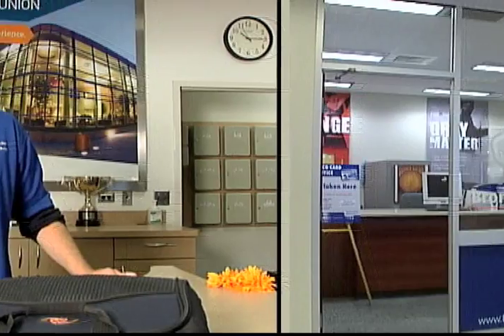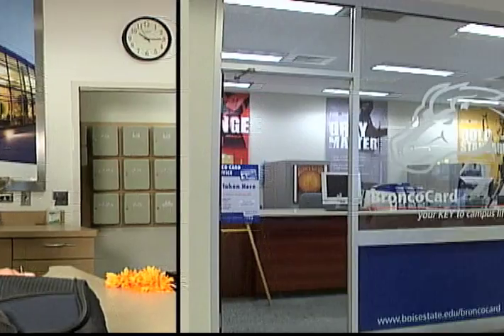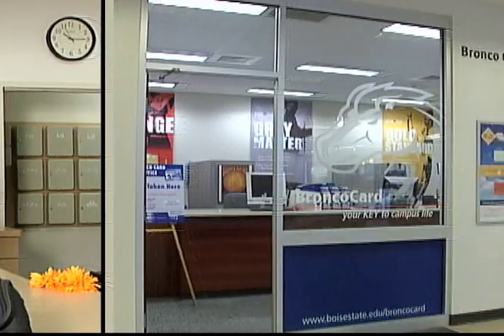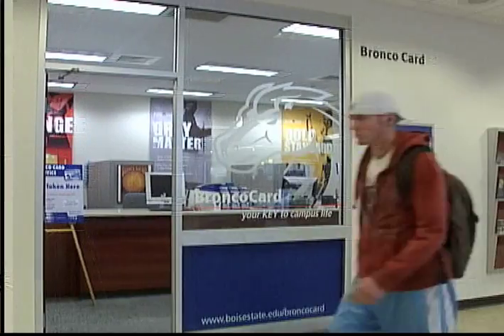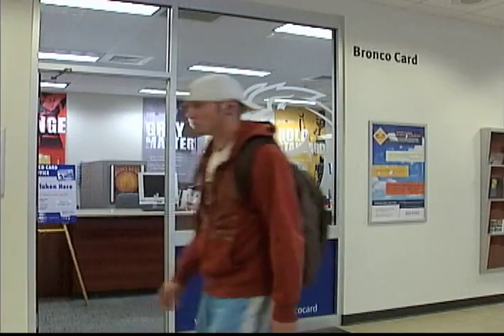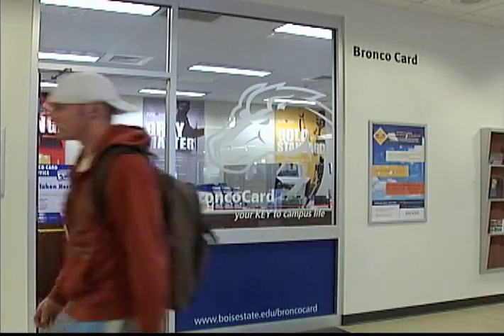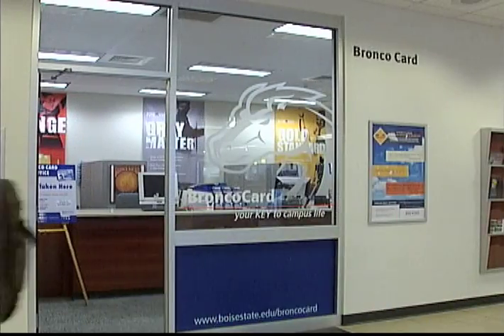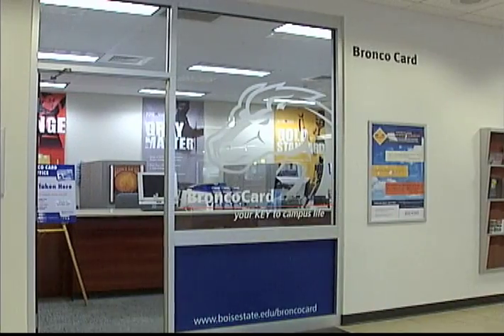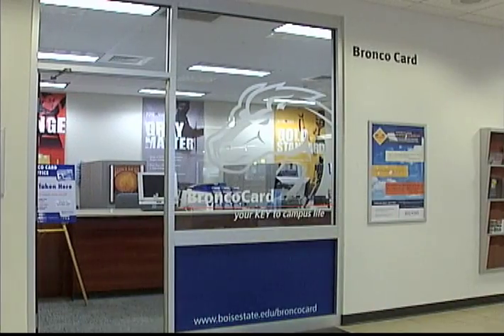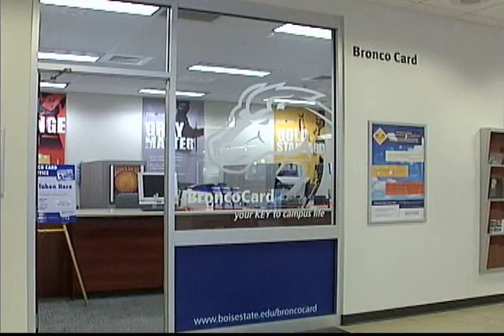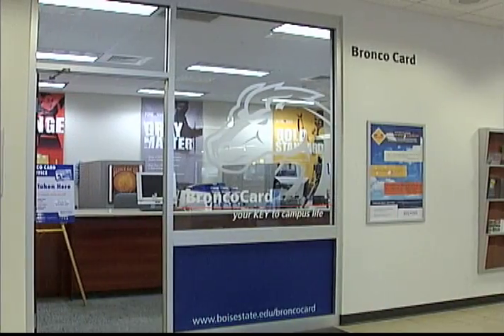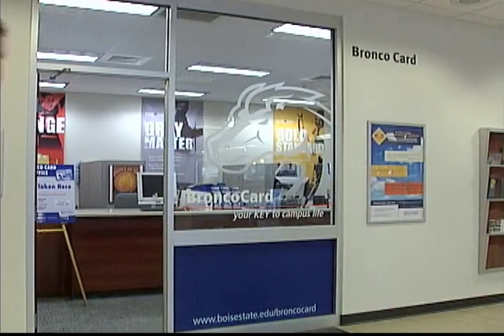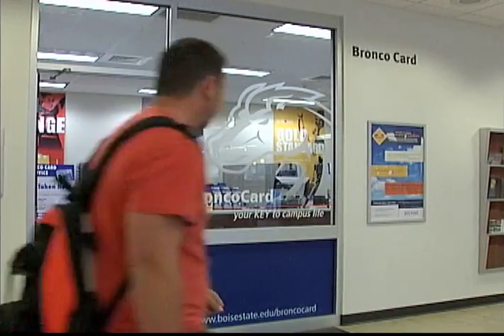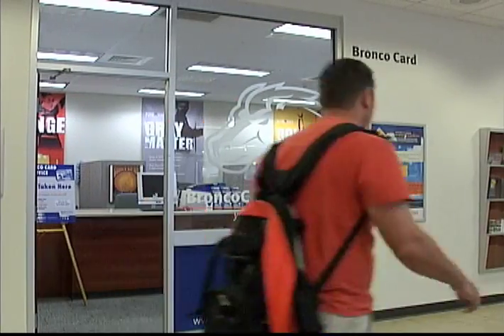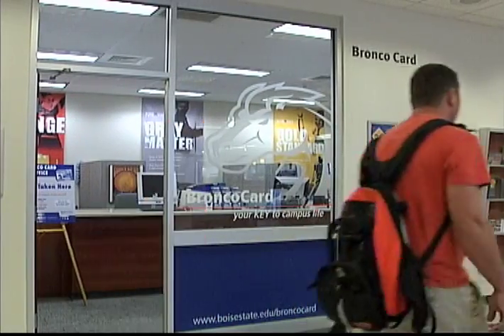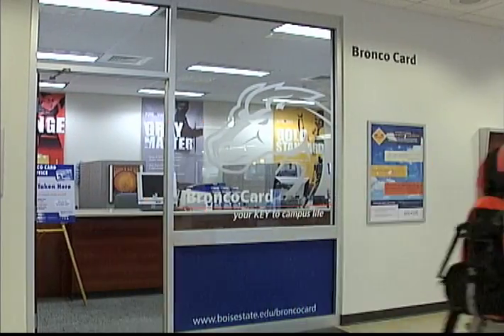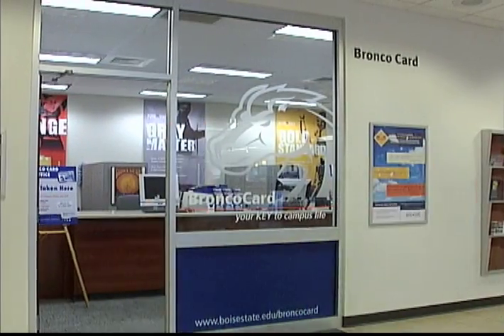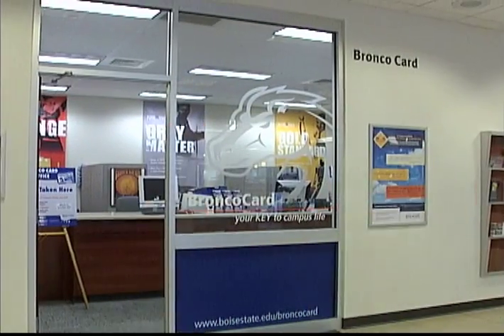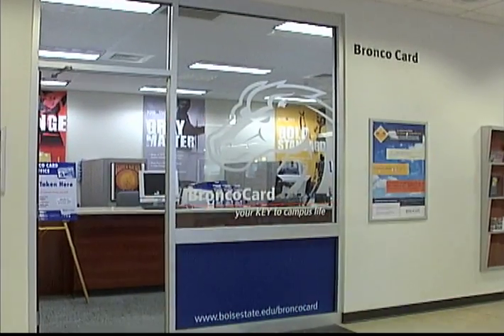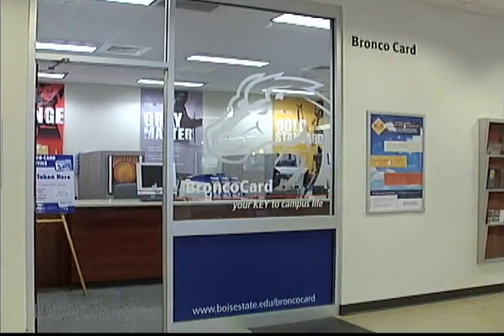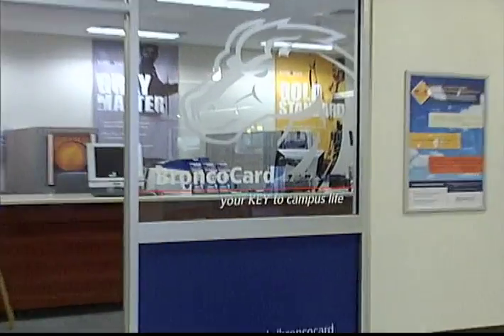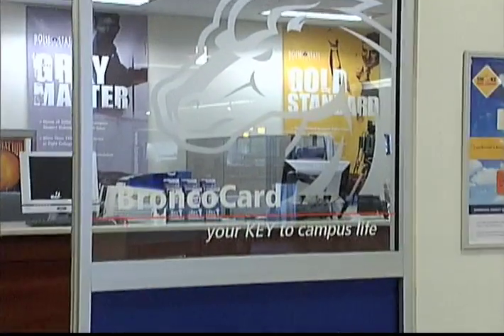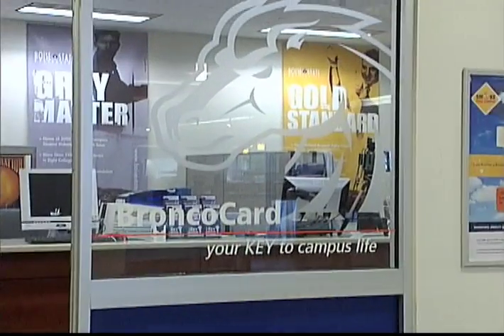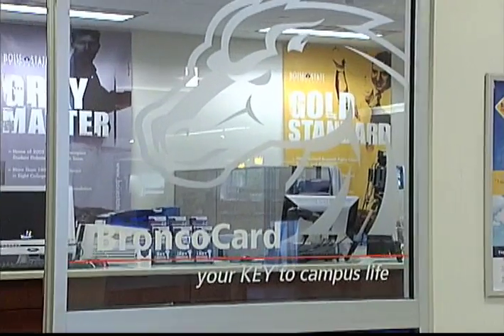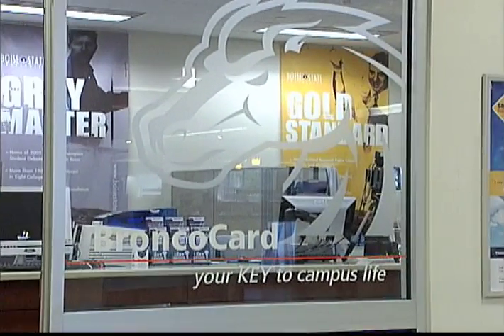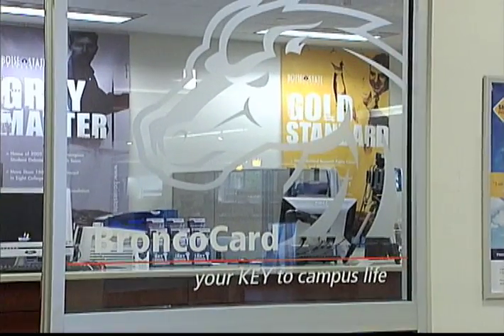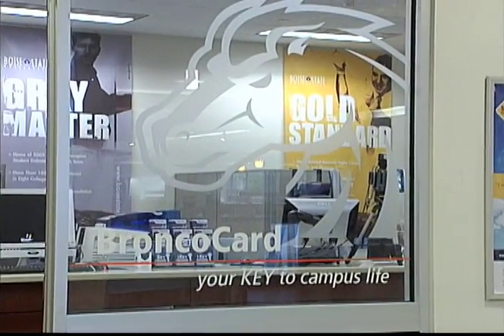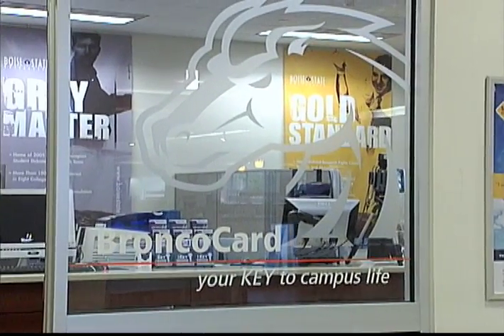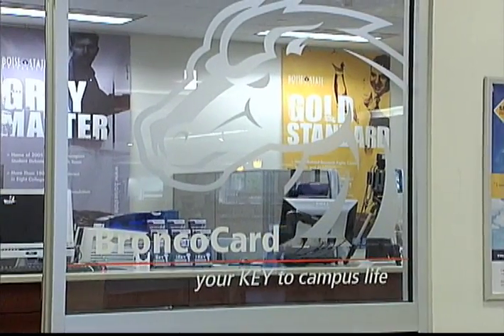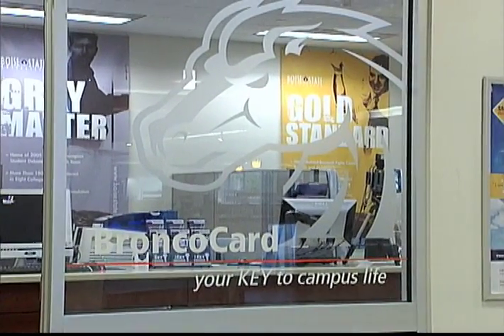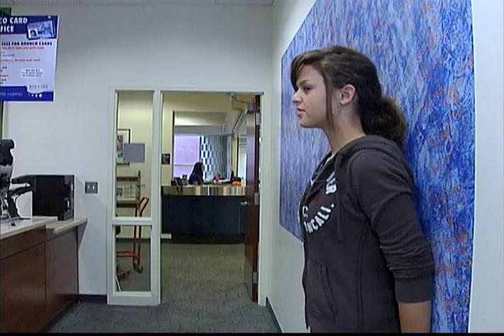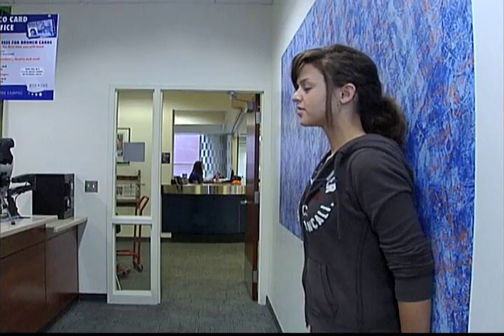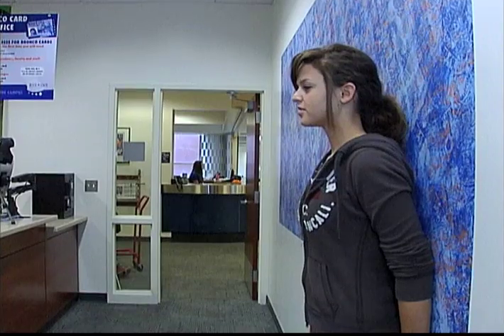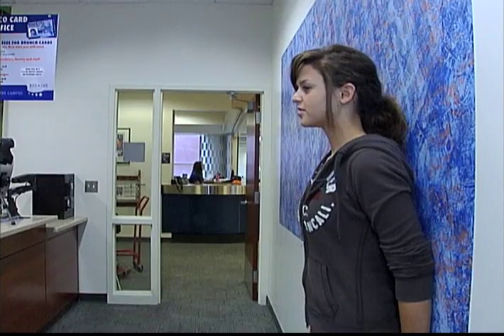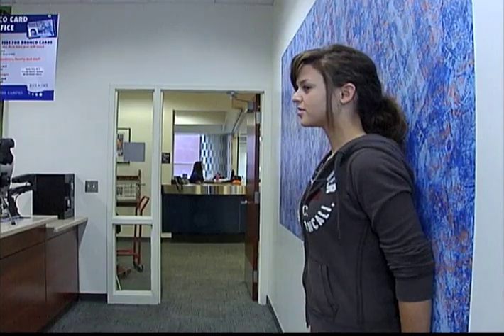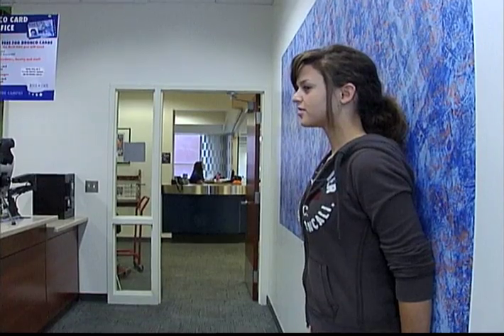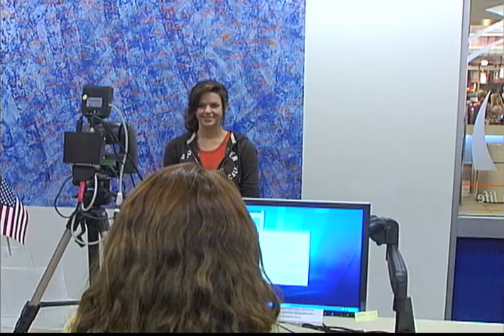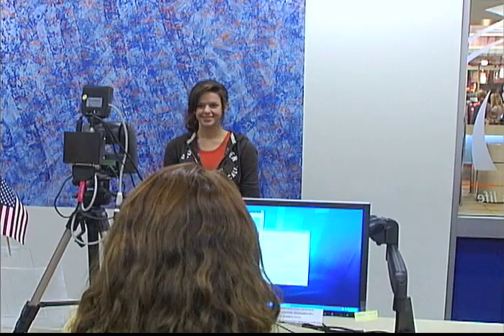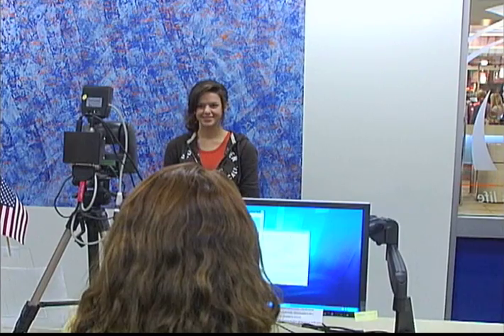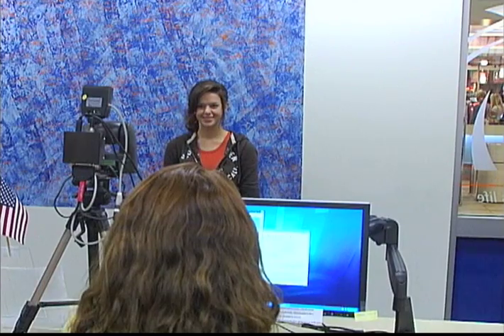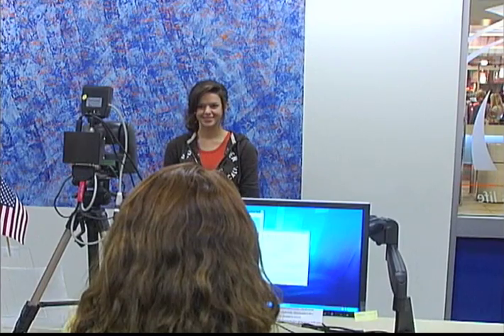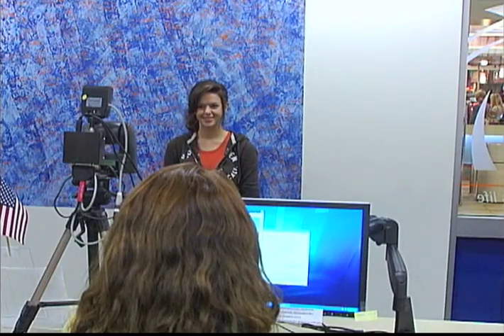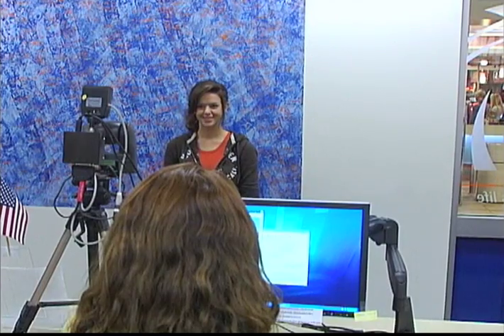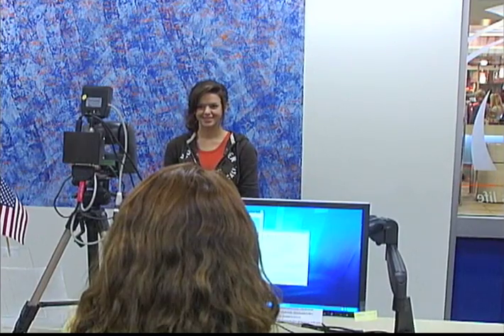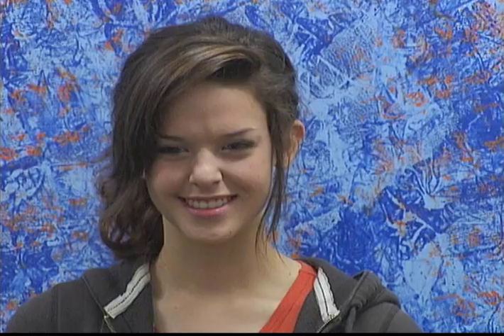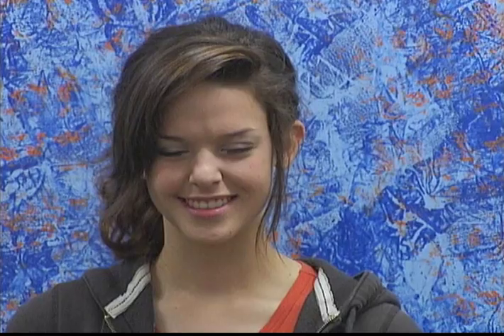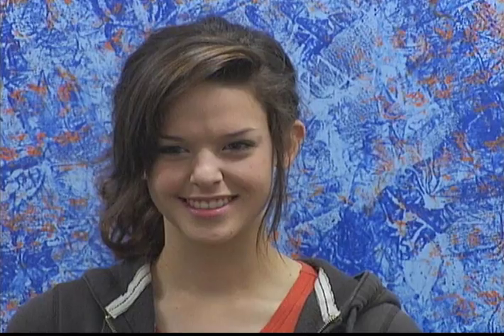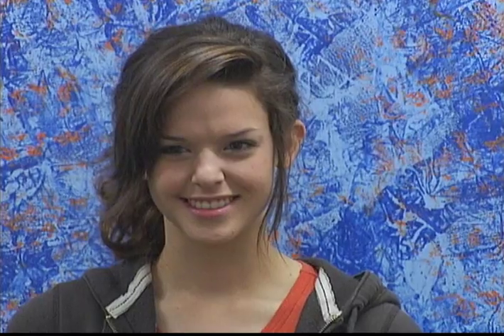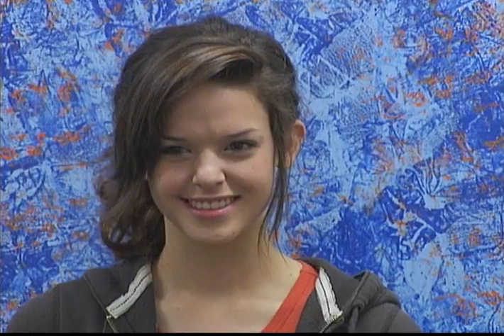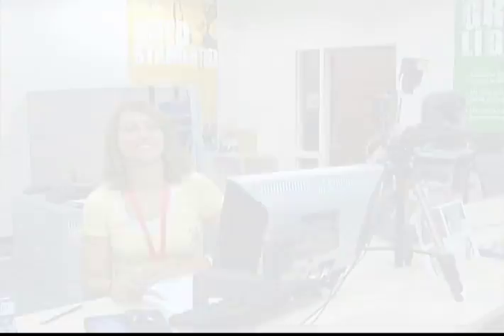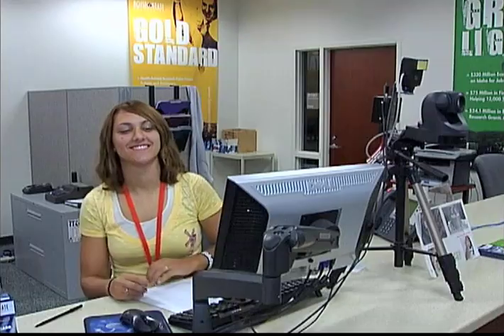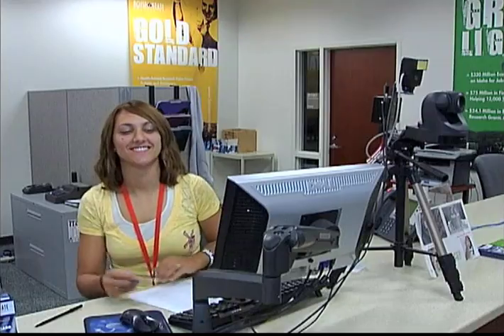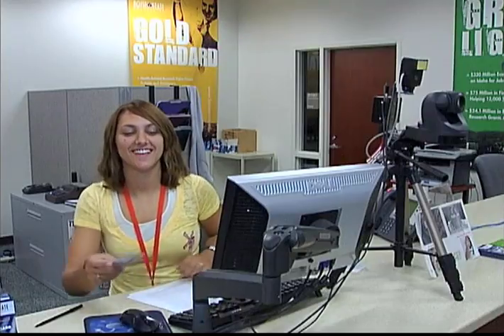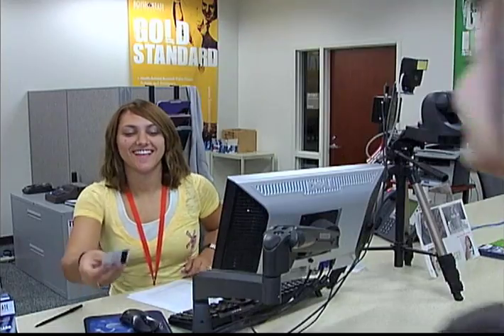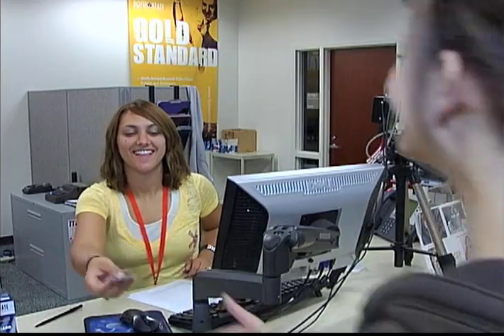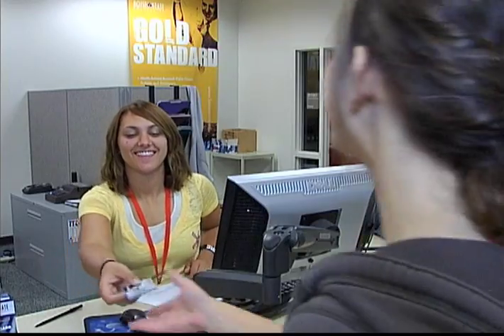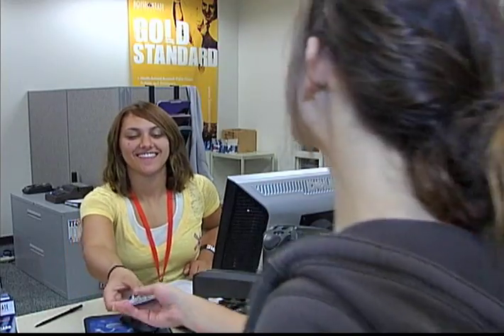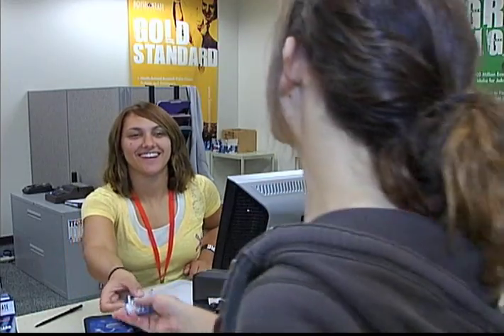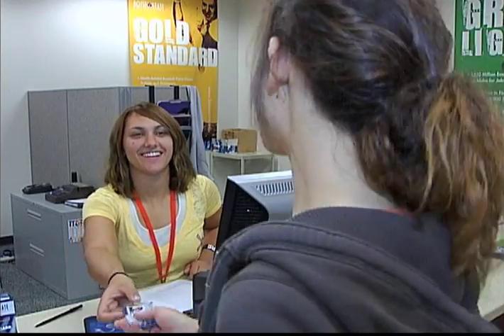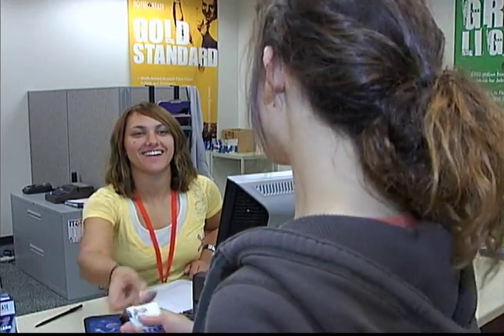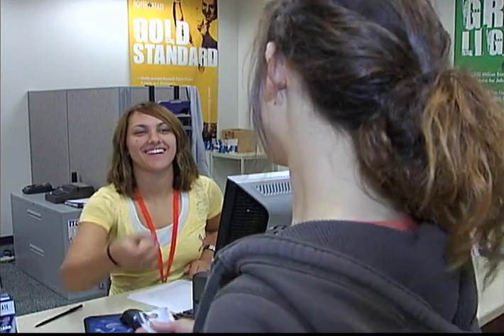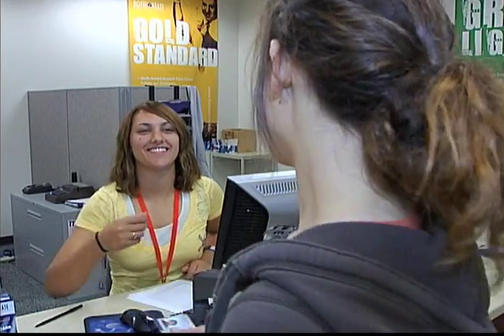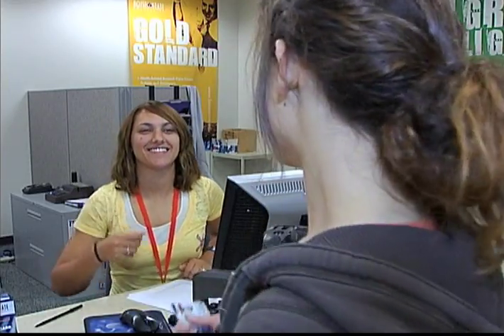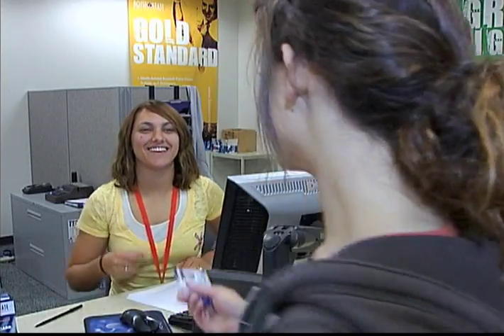Next to the Information Desk, you'll find the Bronco Card Office. Here, you can get your Bronco ID, which is your key to campus life.